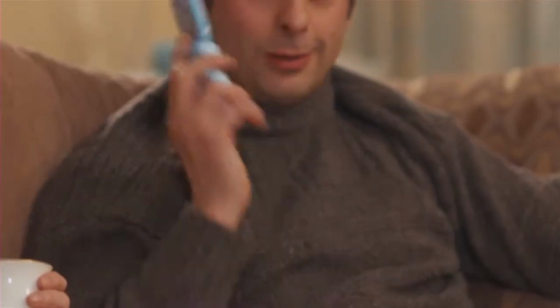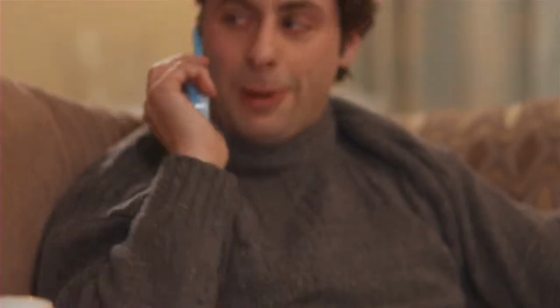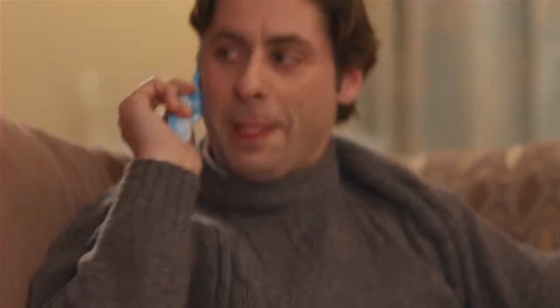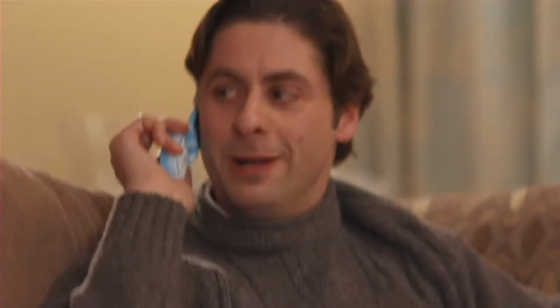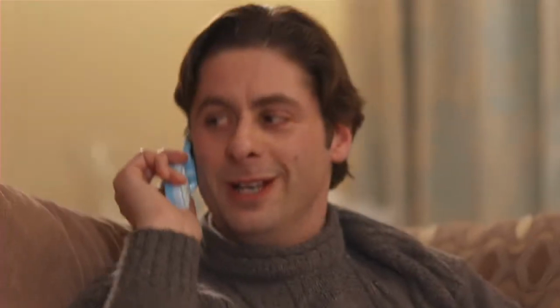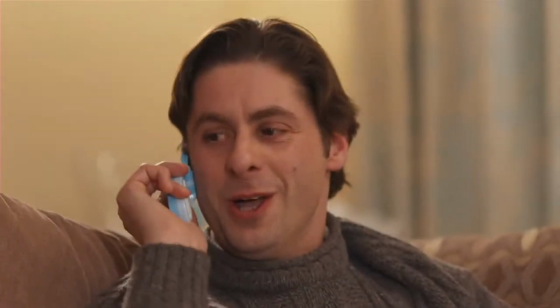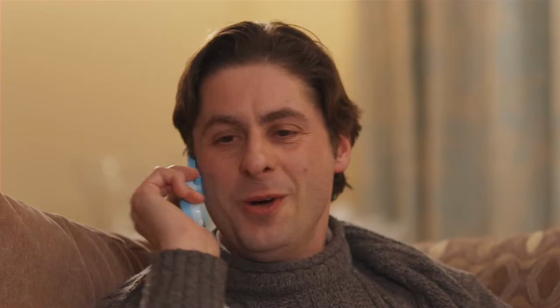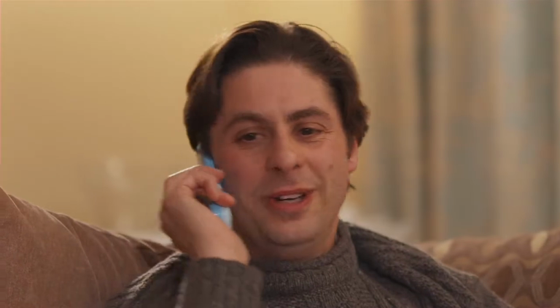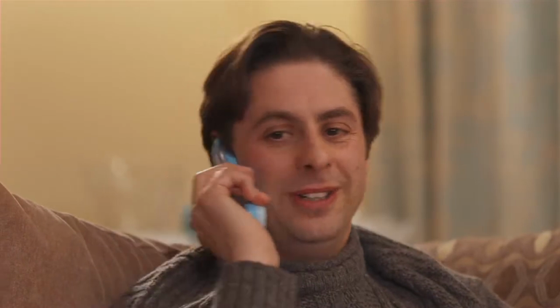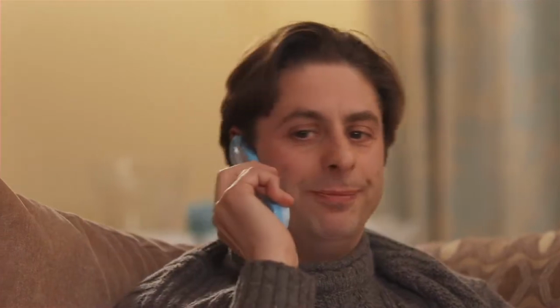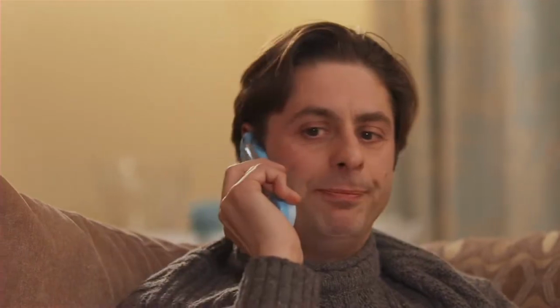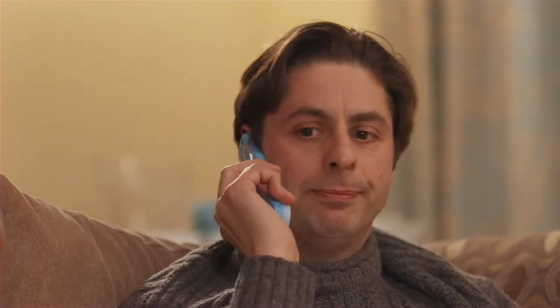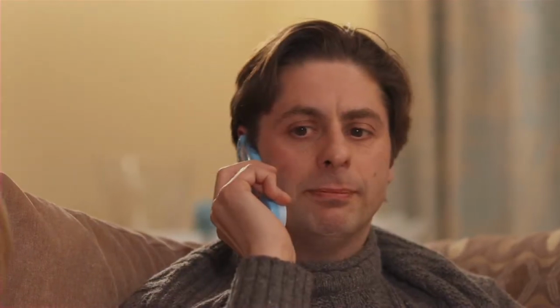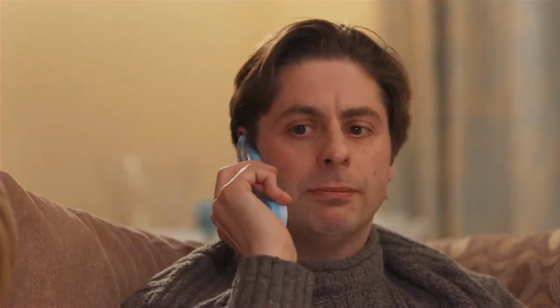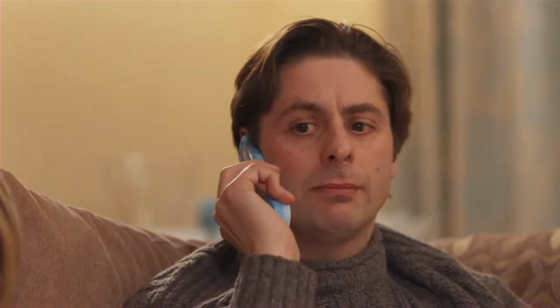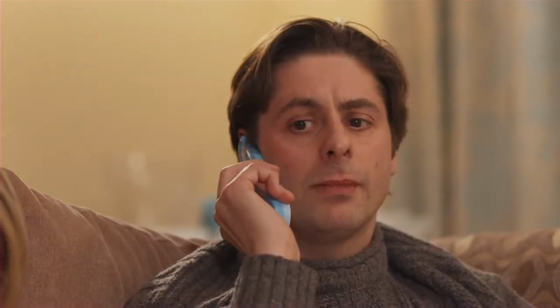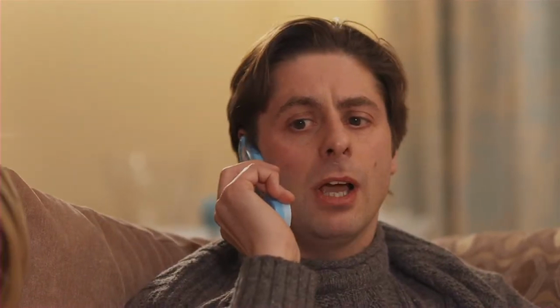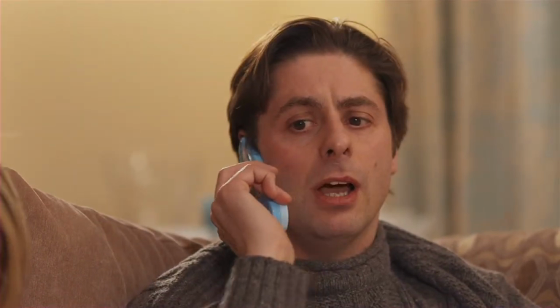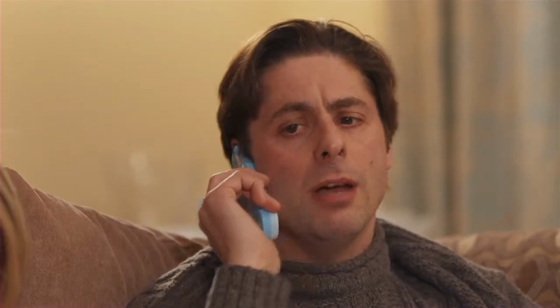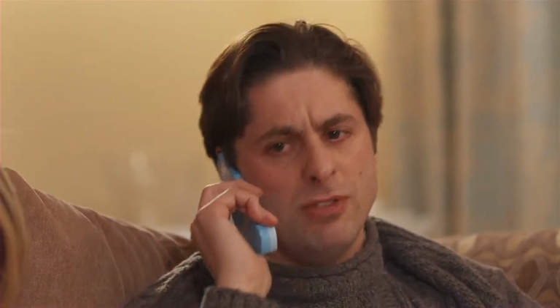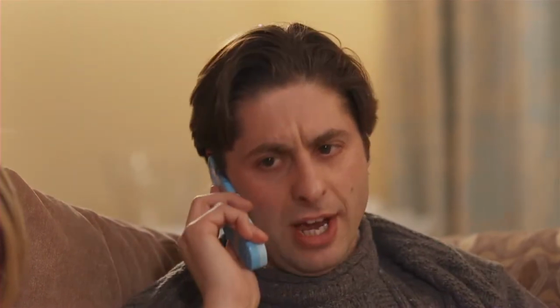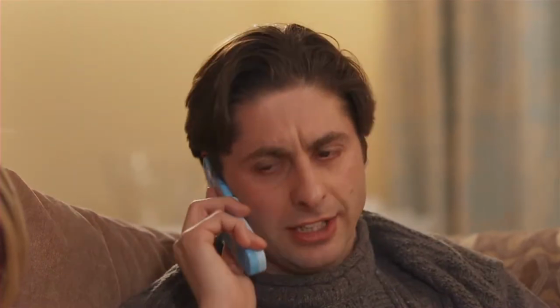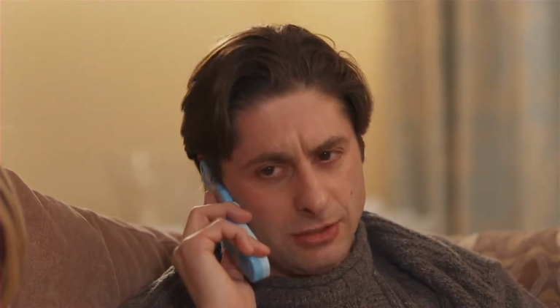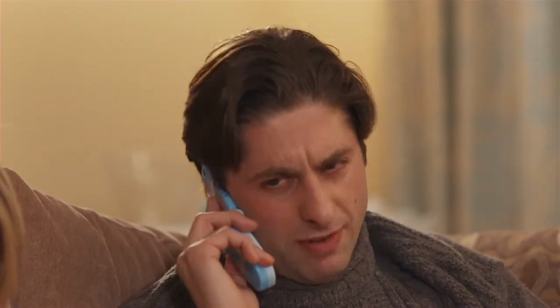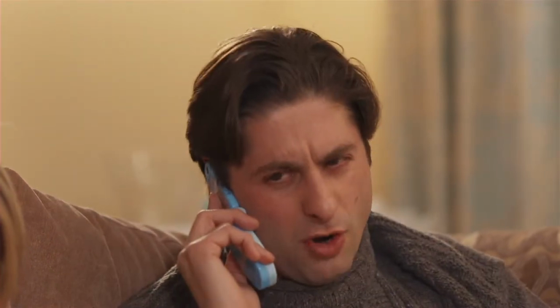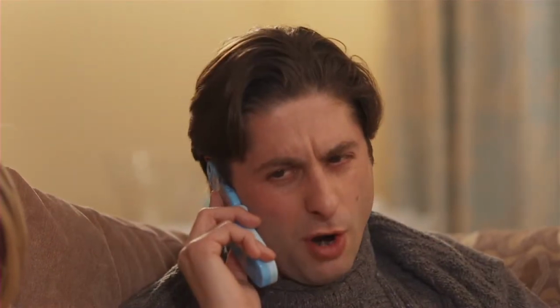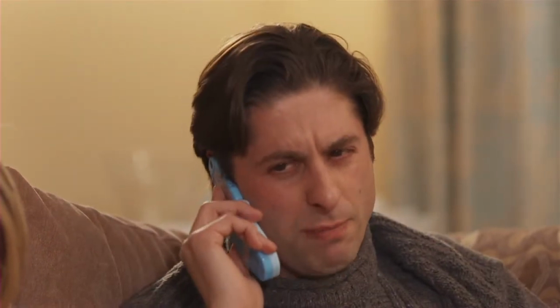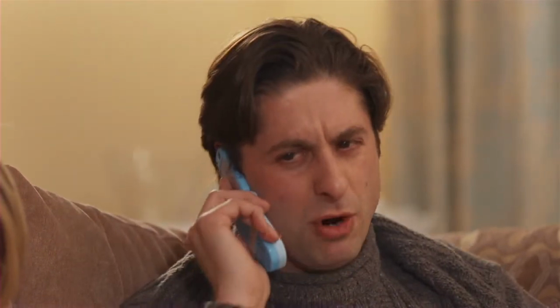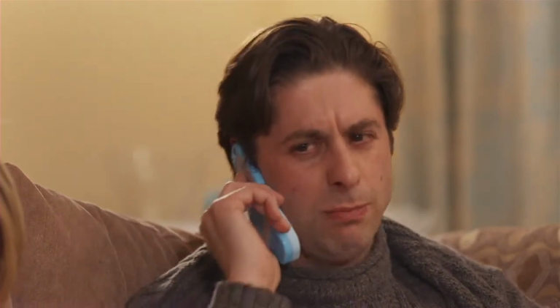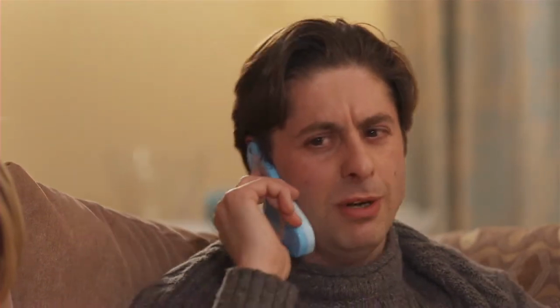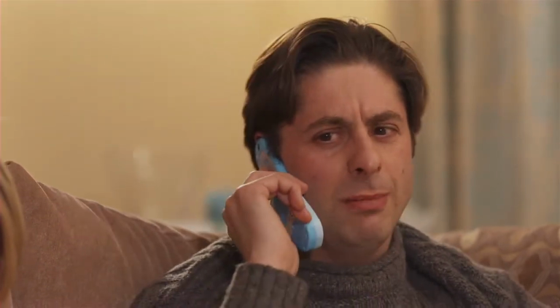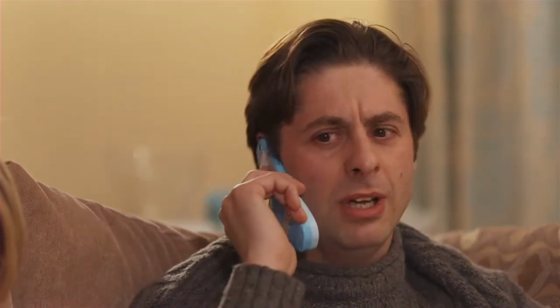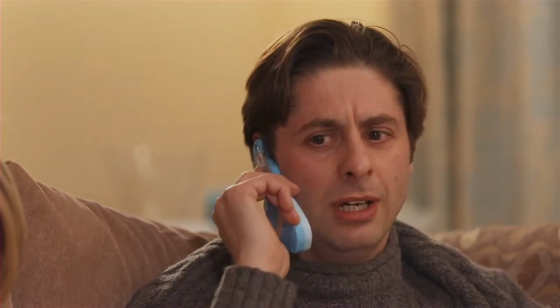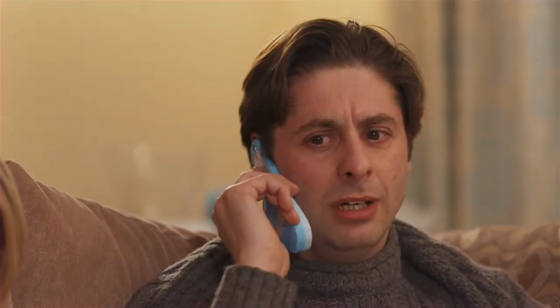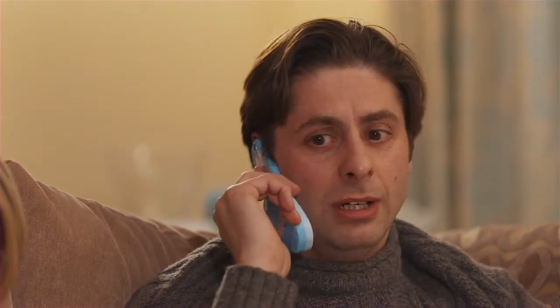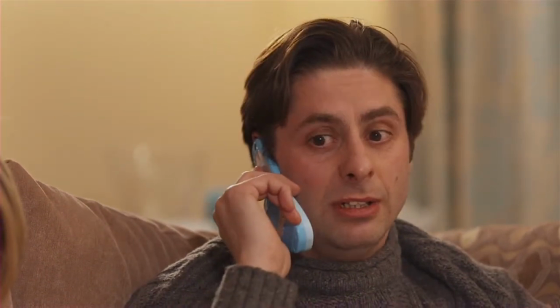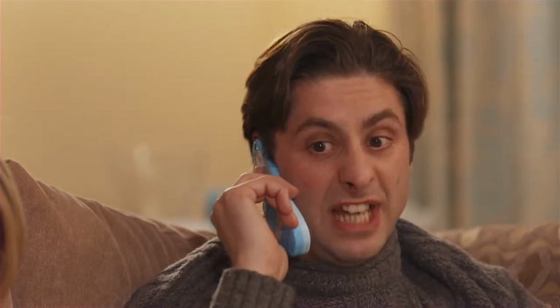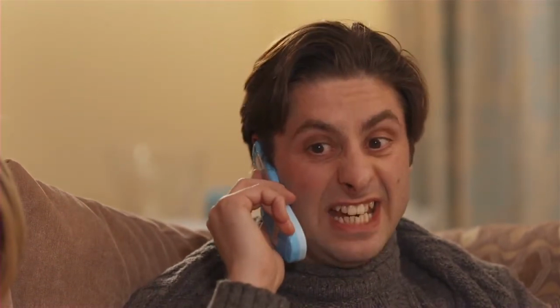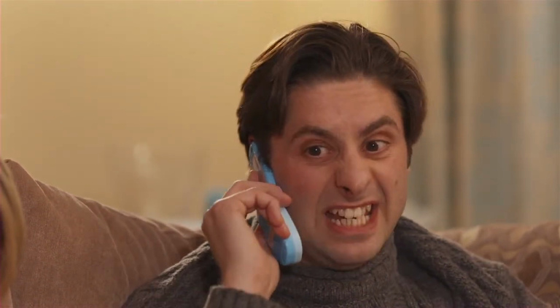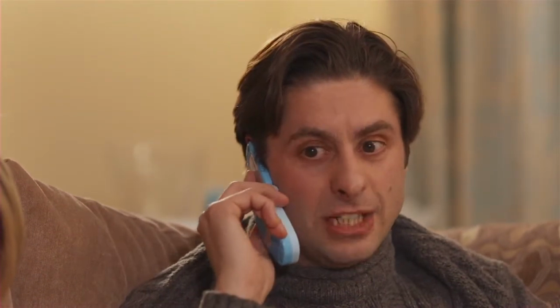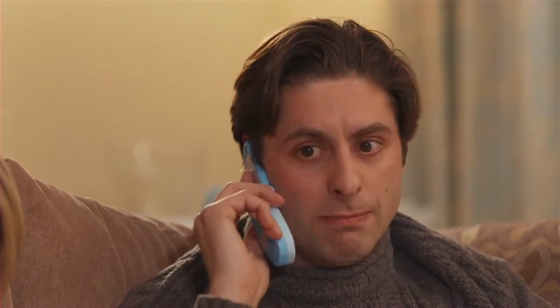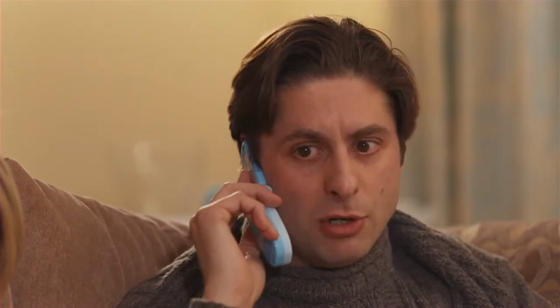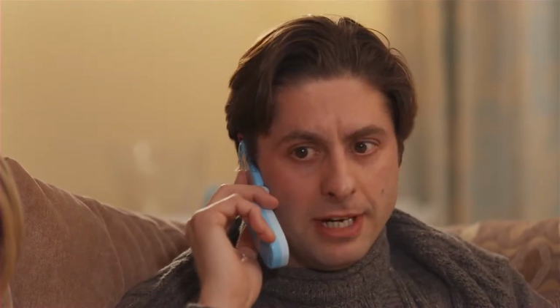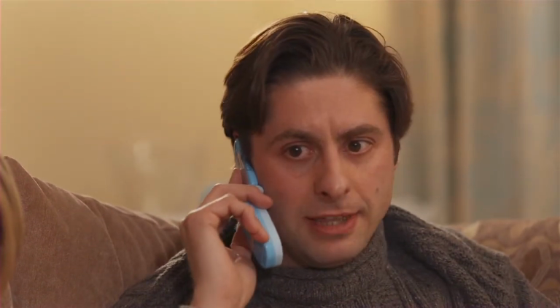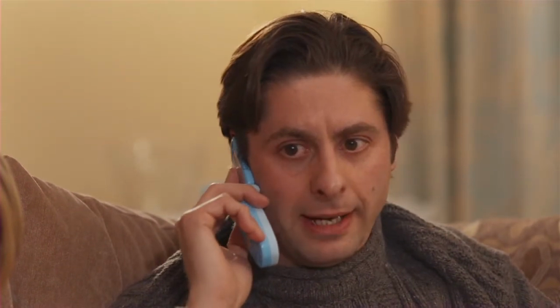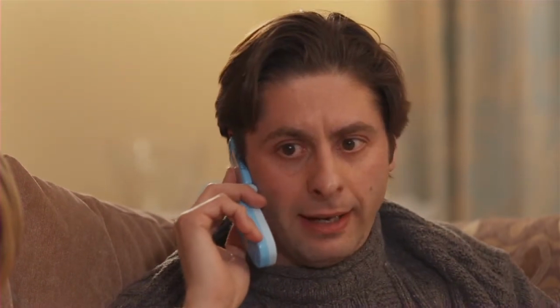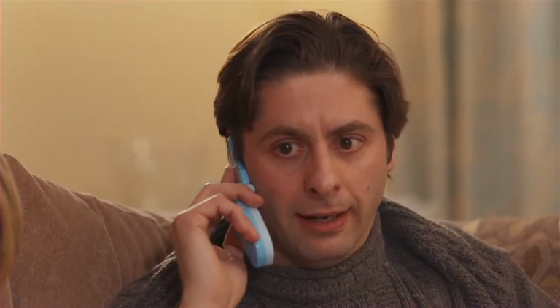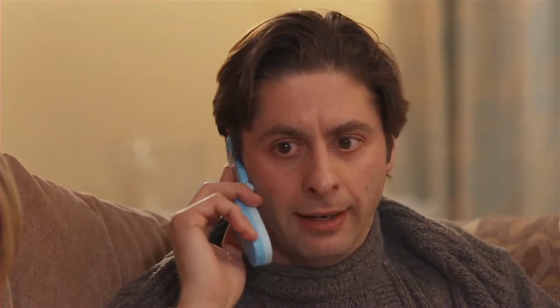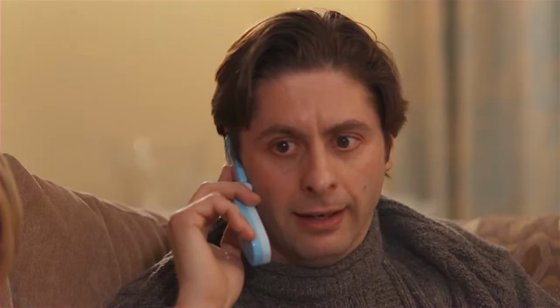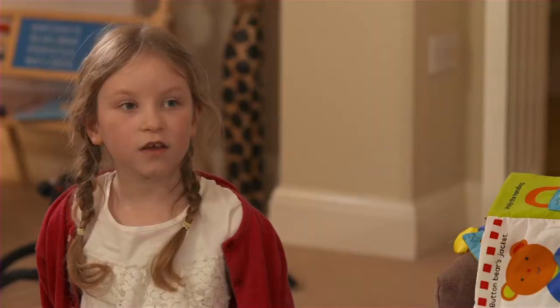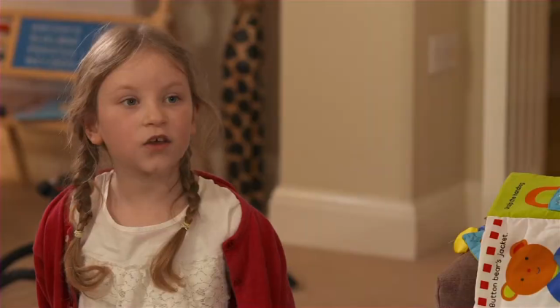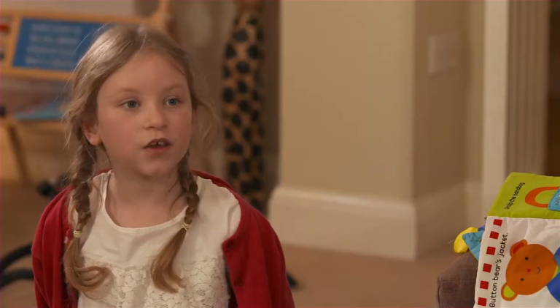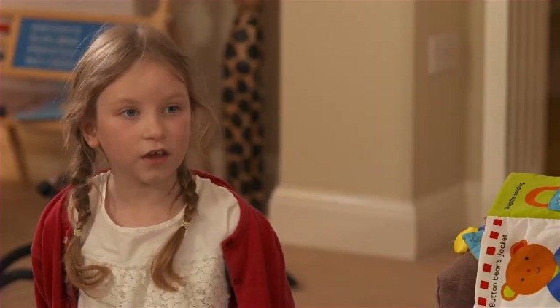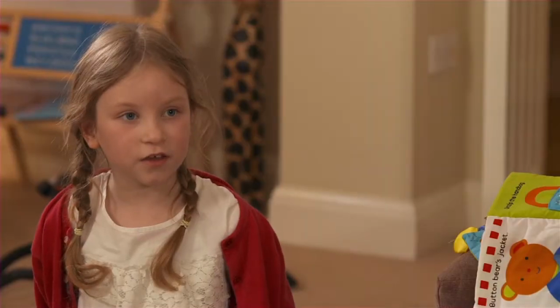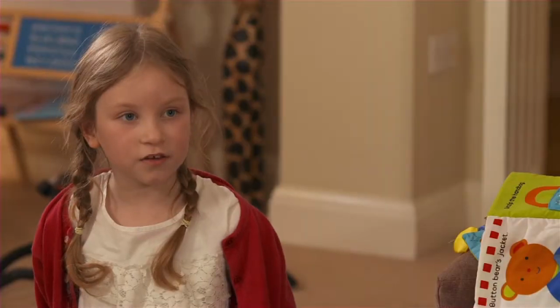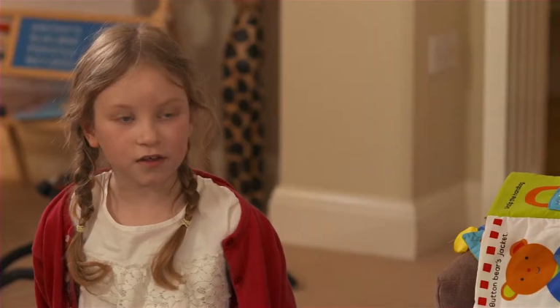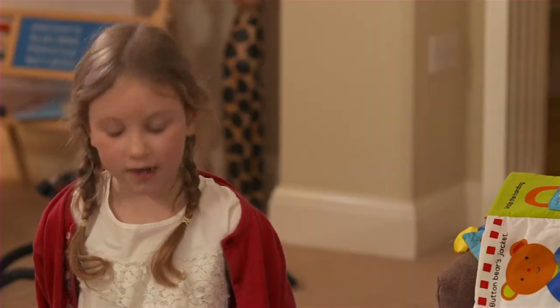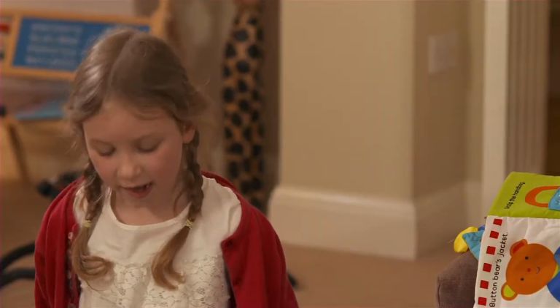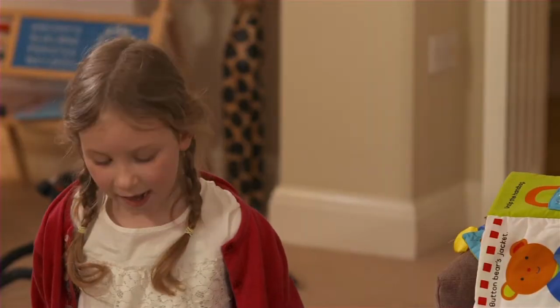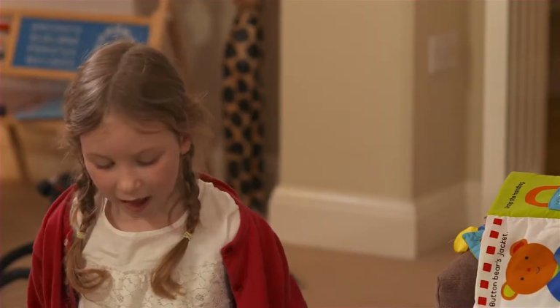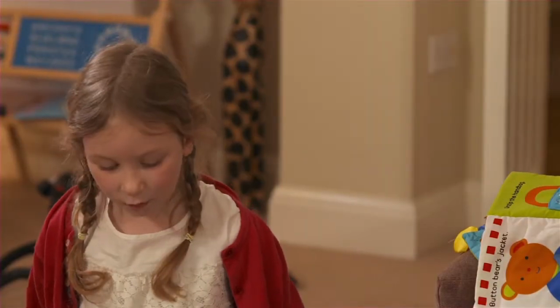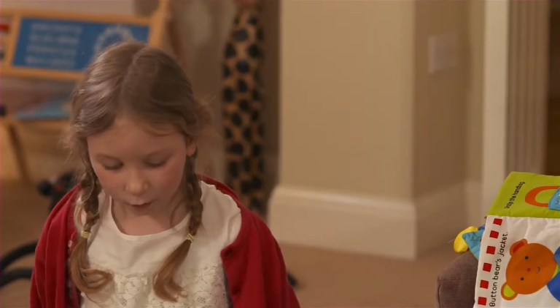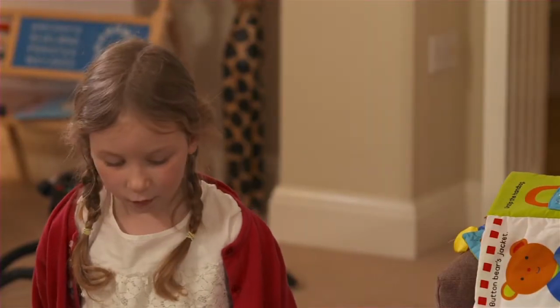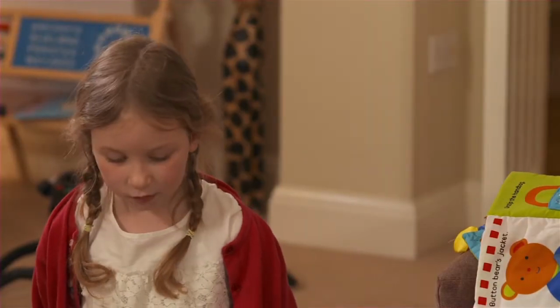Hello? Yes, we've got a problem. Teddy isn't breathing. Good. Now what?